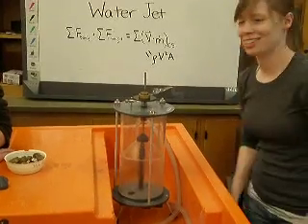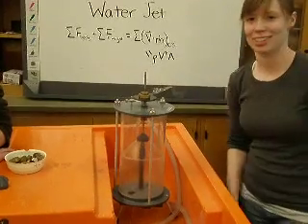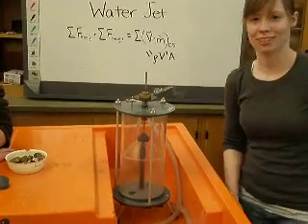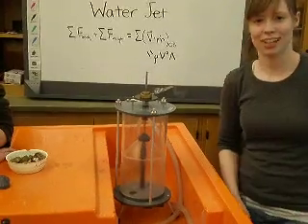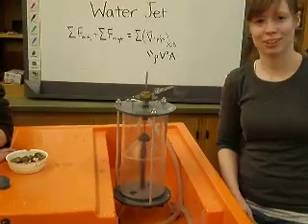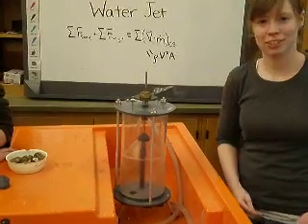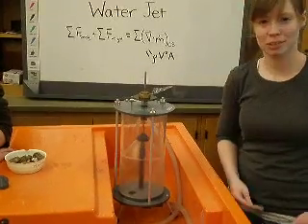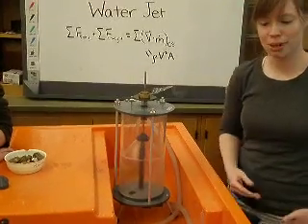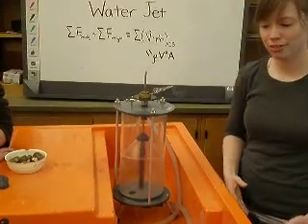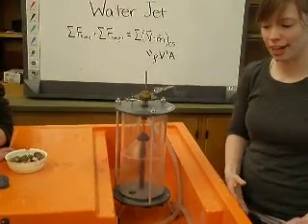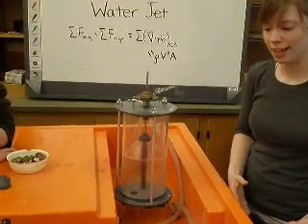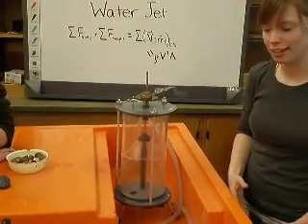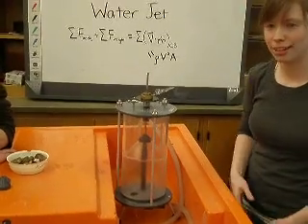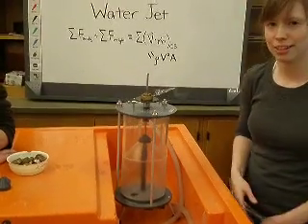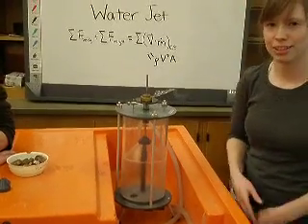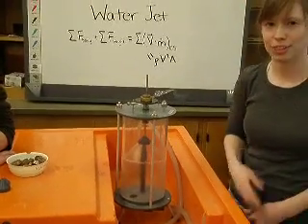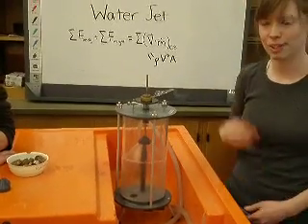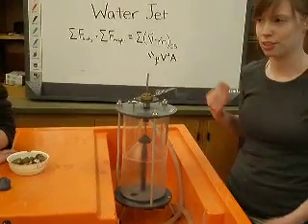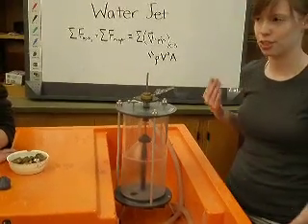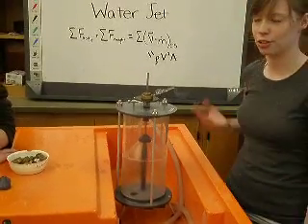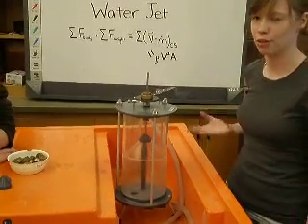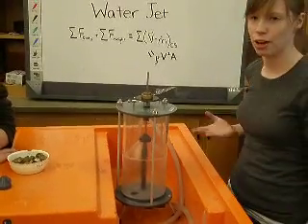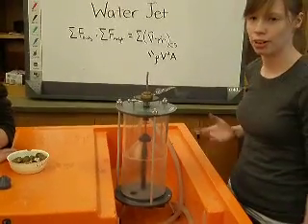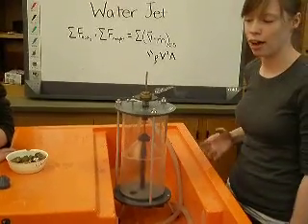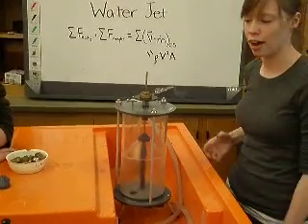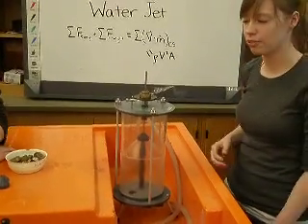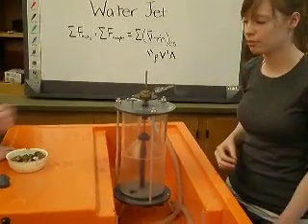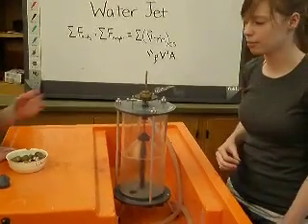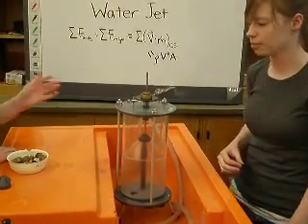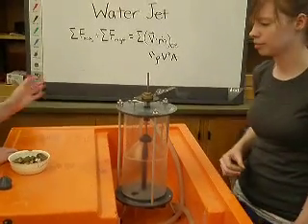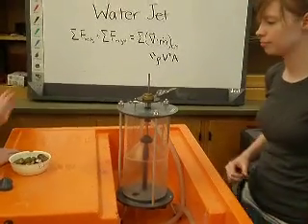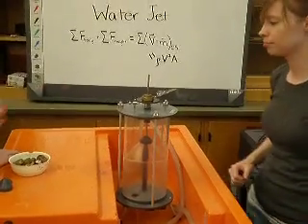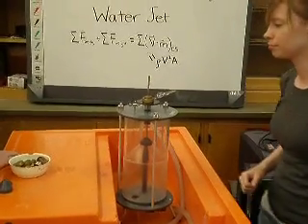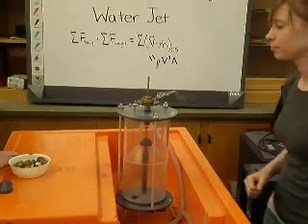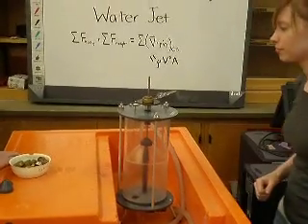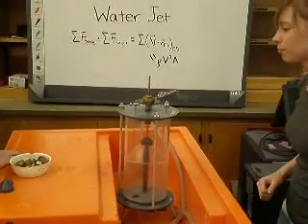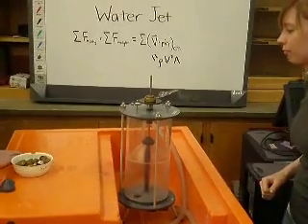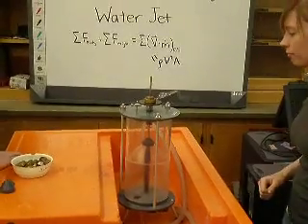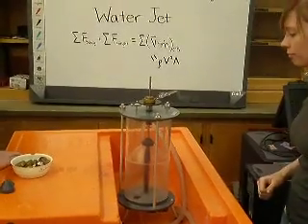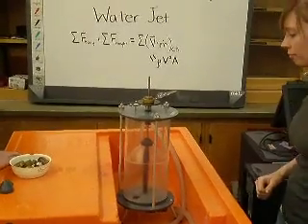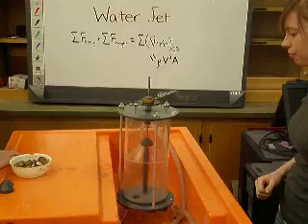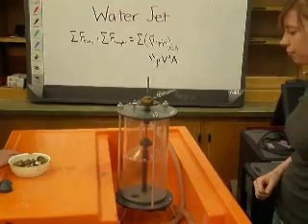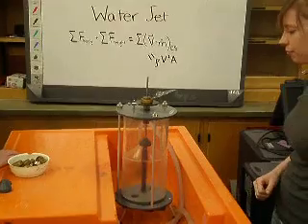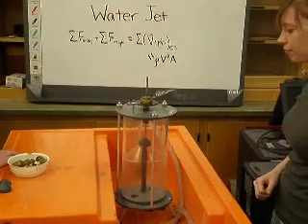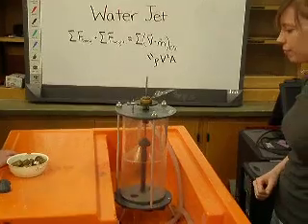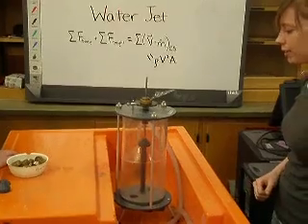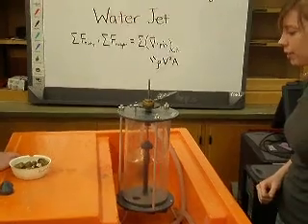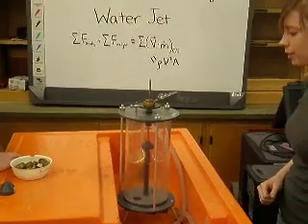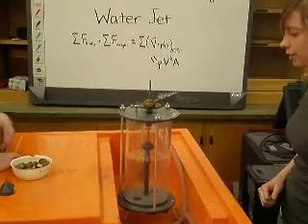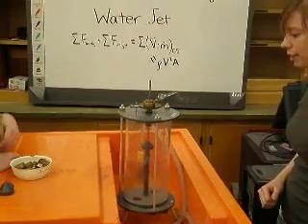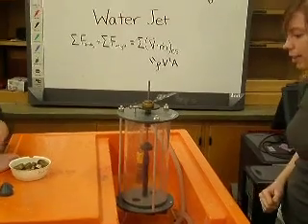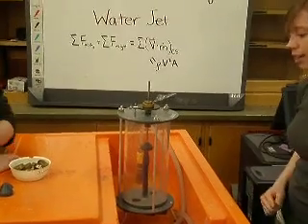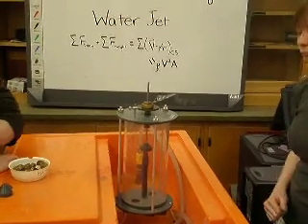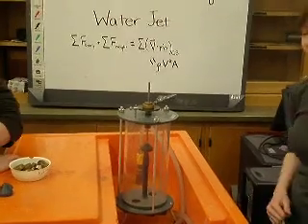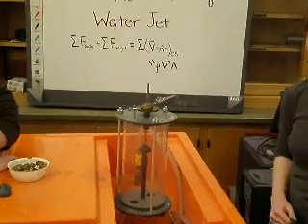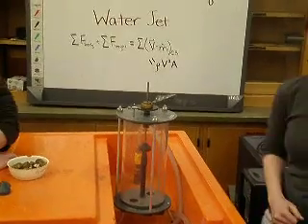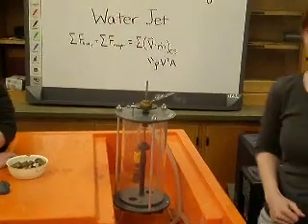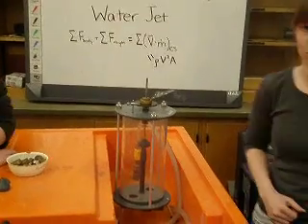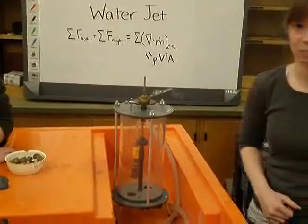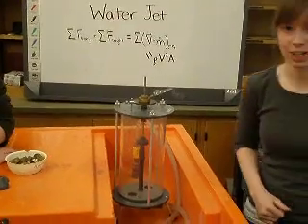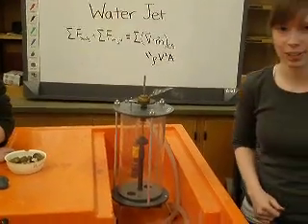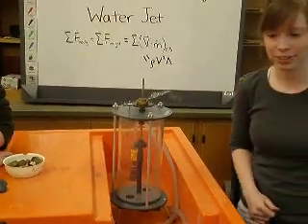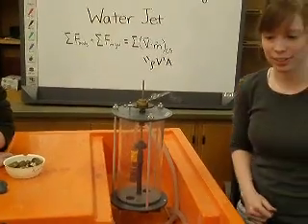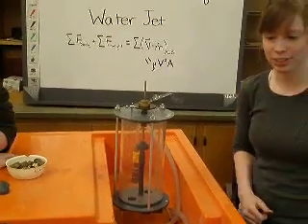So that looks about right. We can turn the water off and go do some calculations.